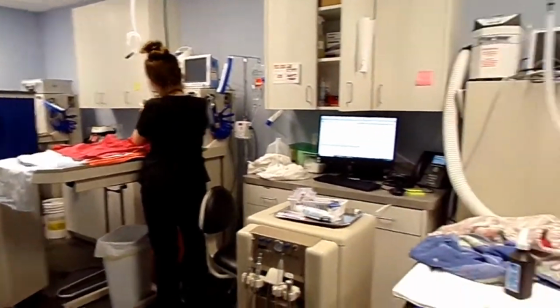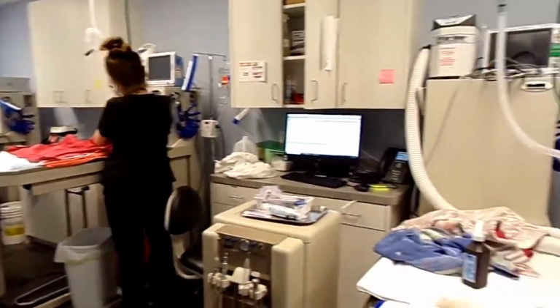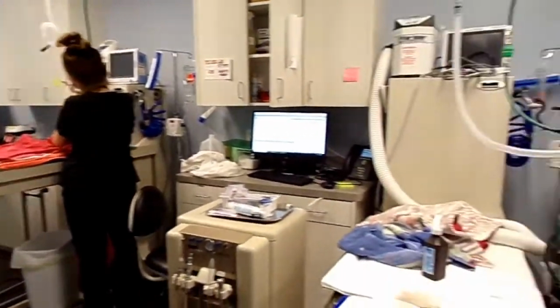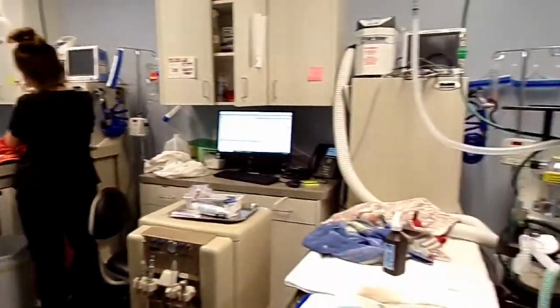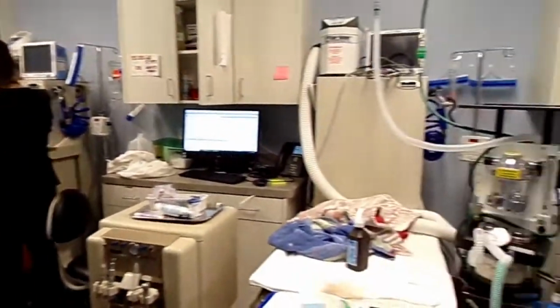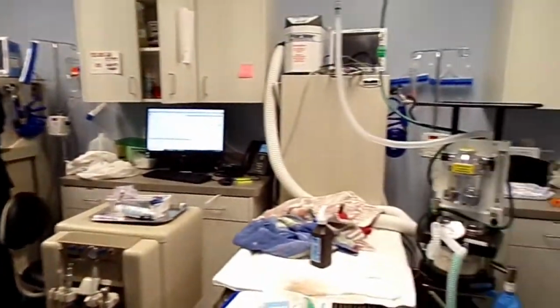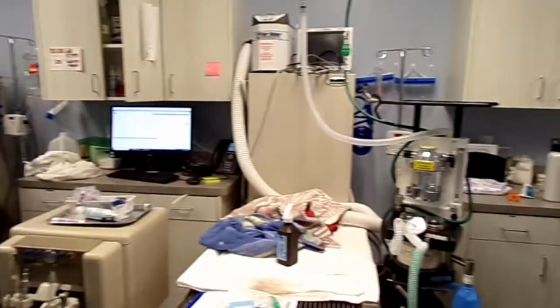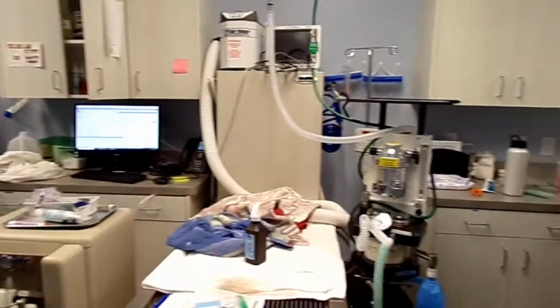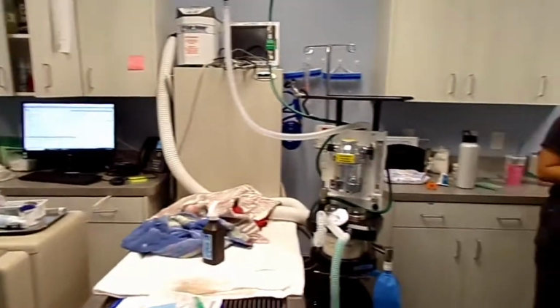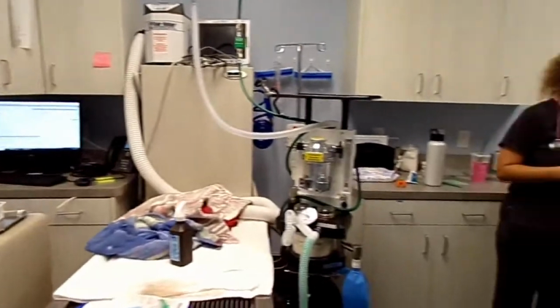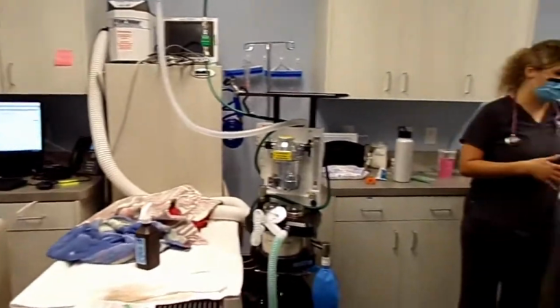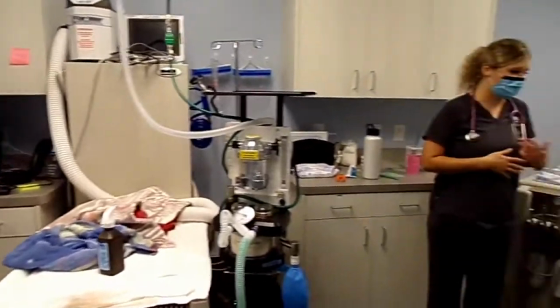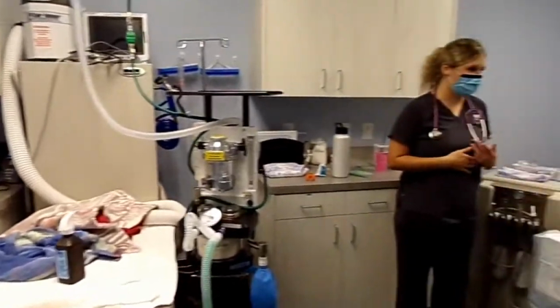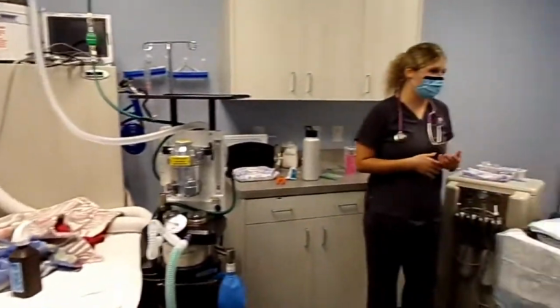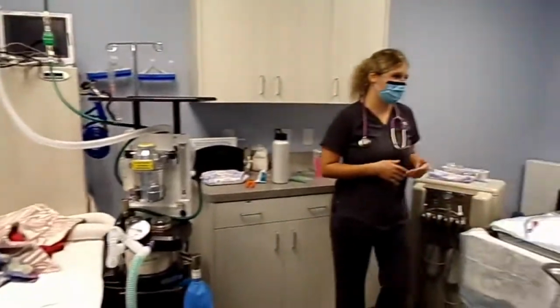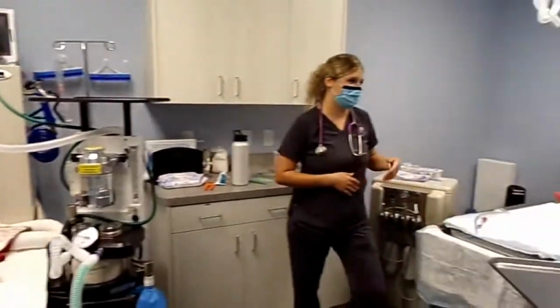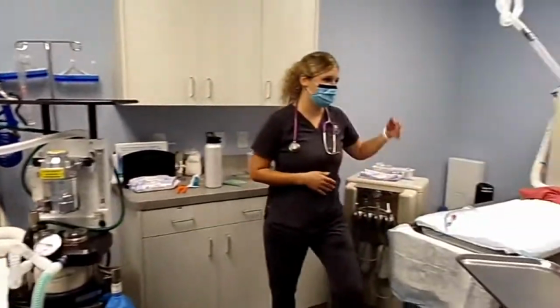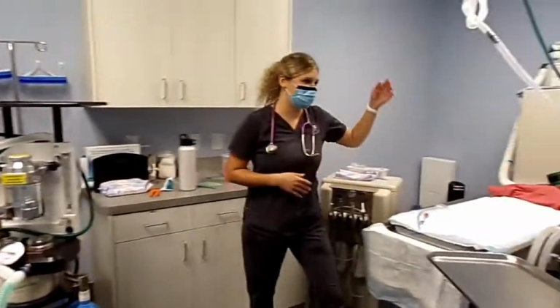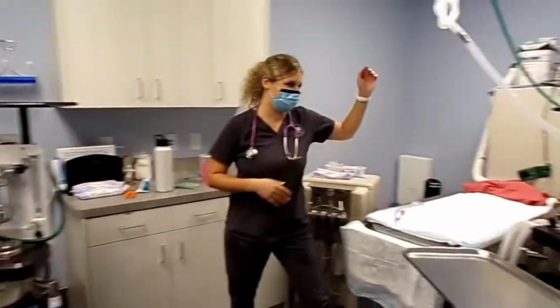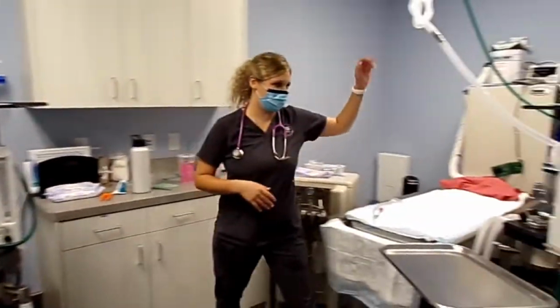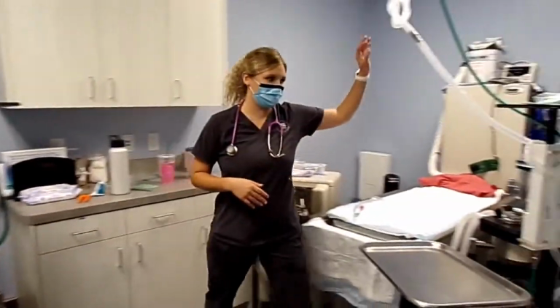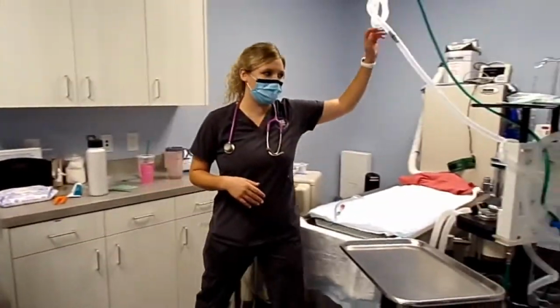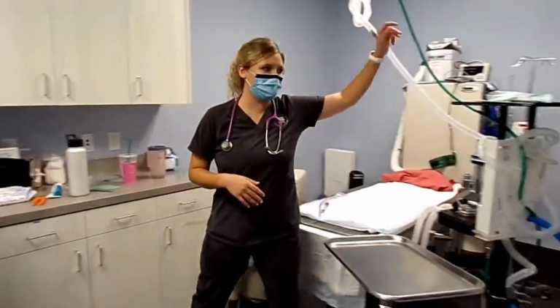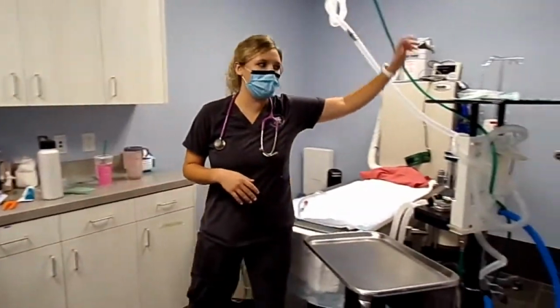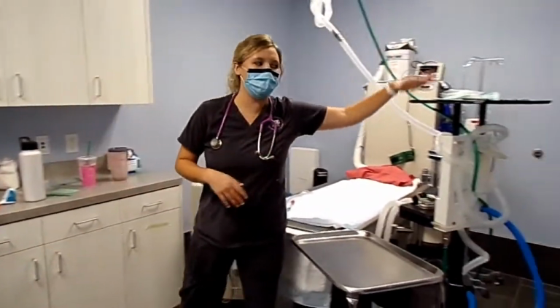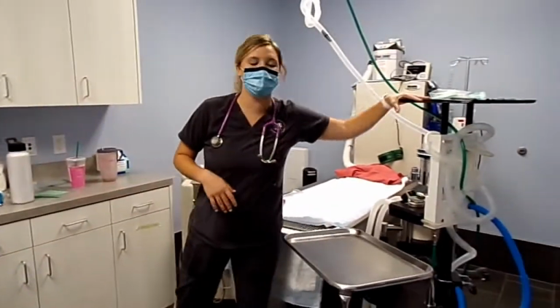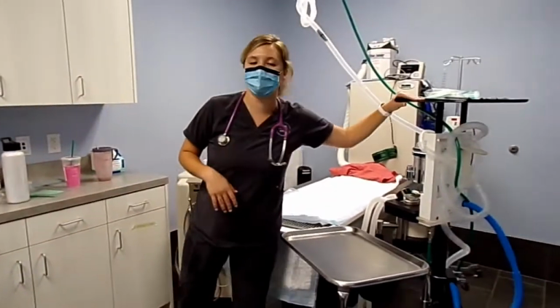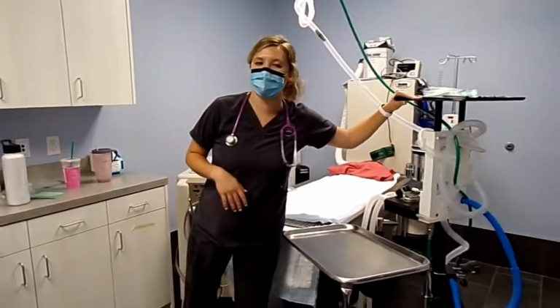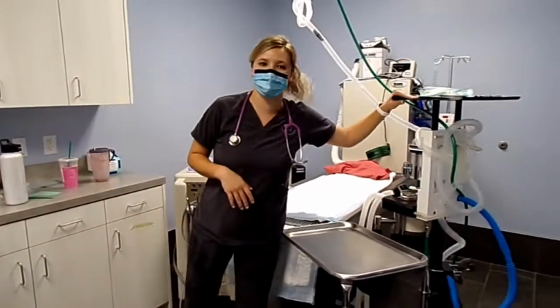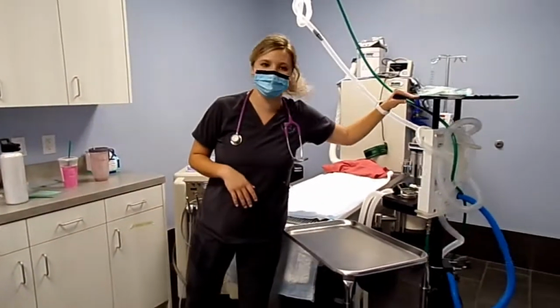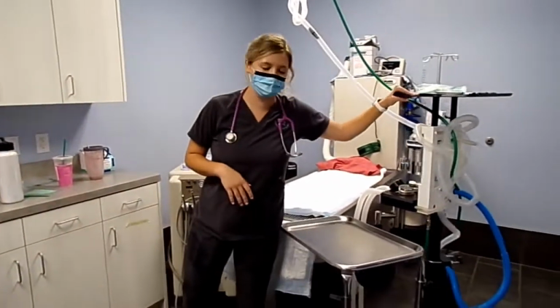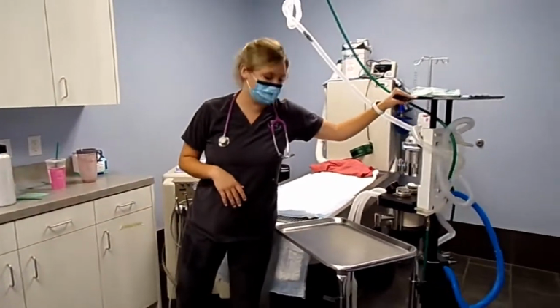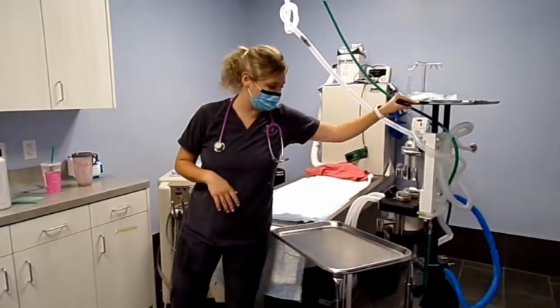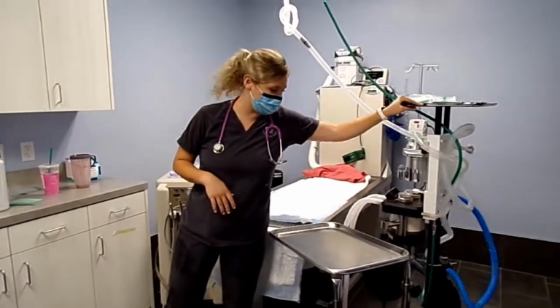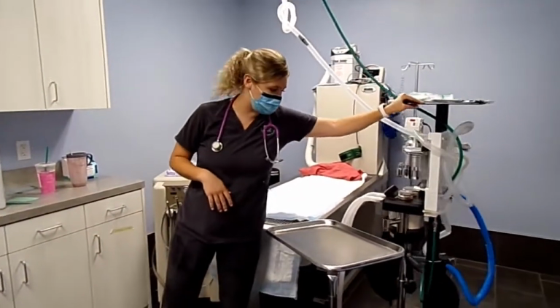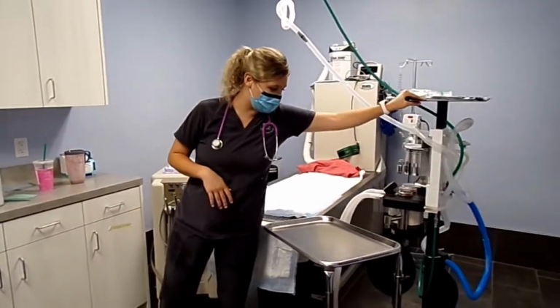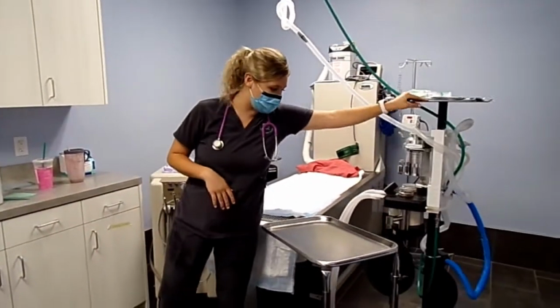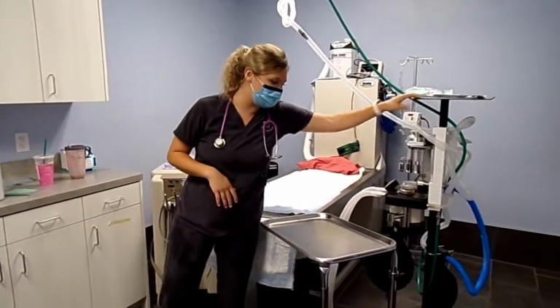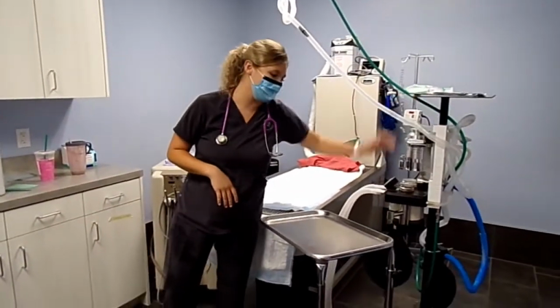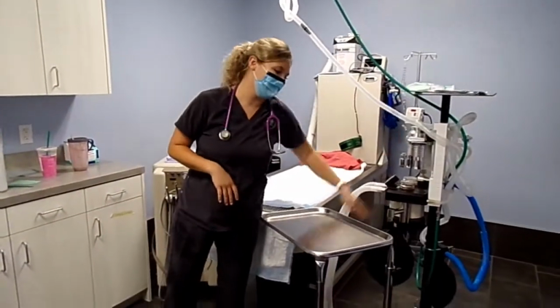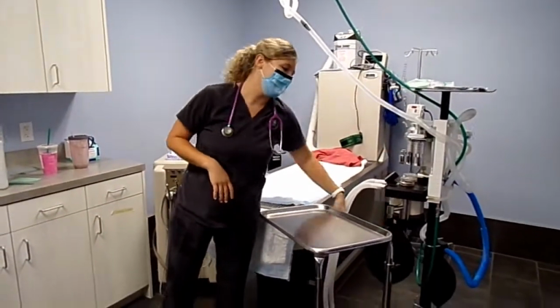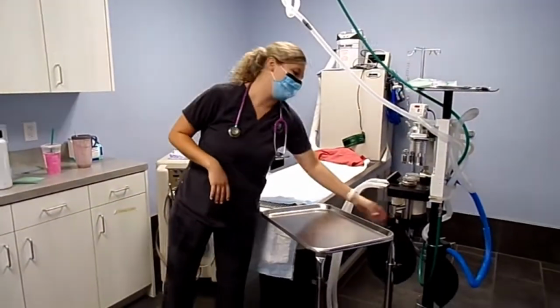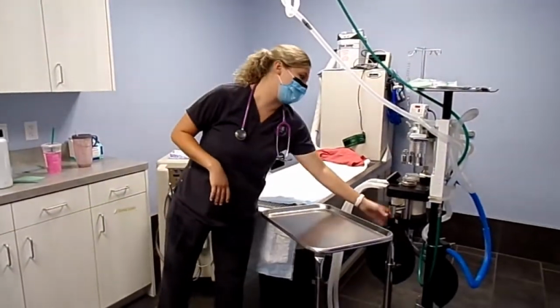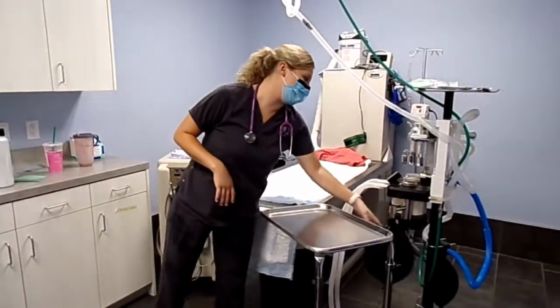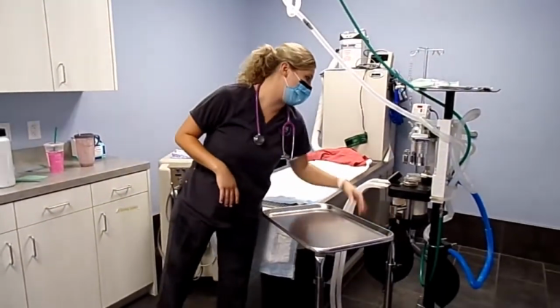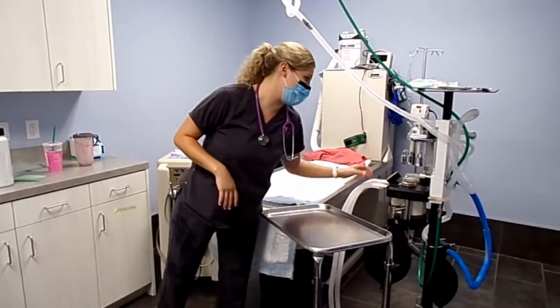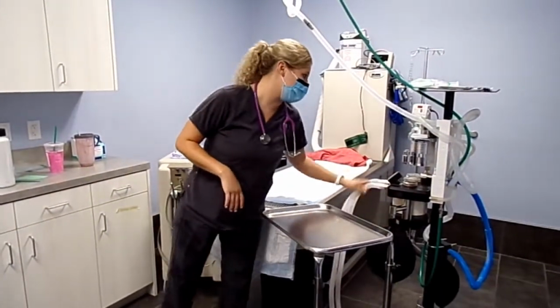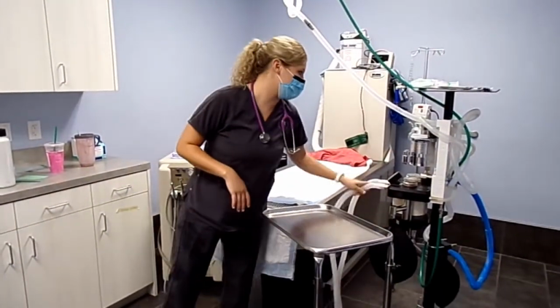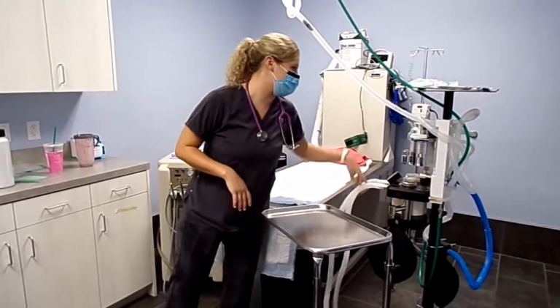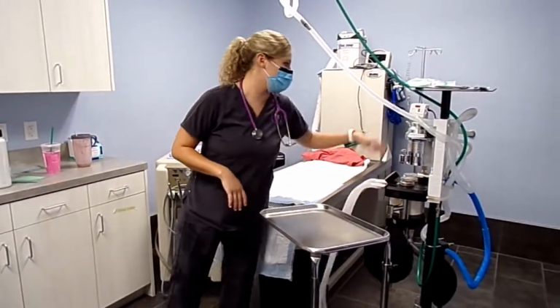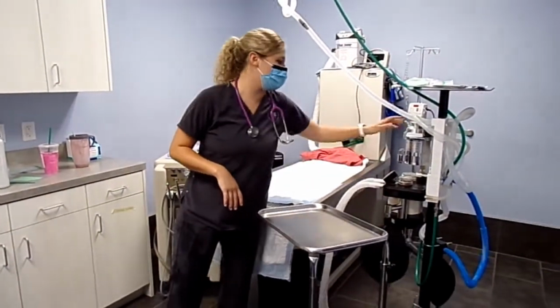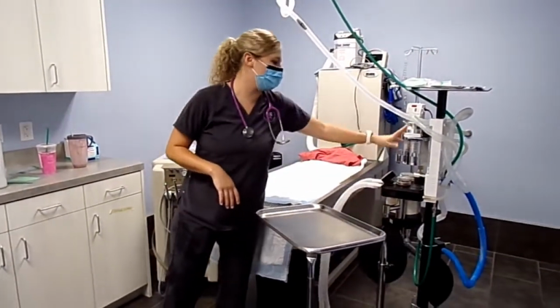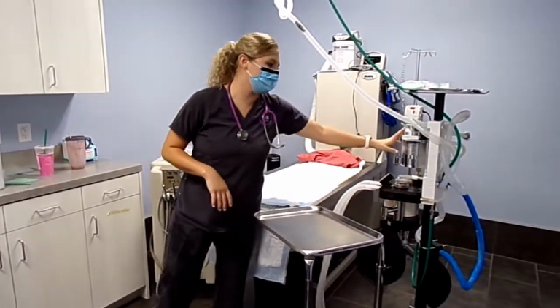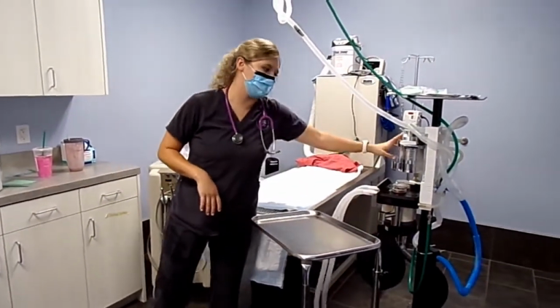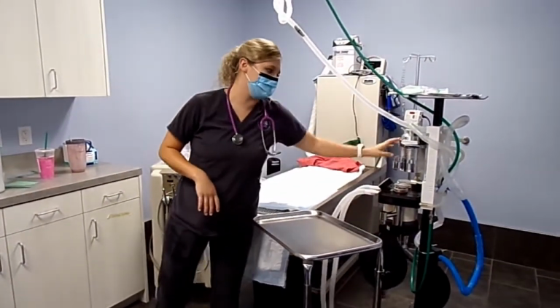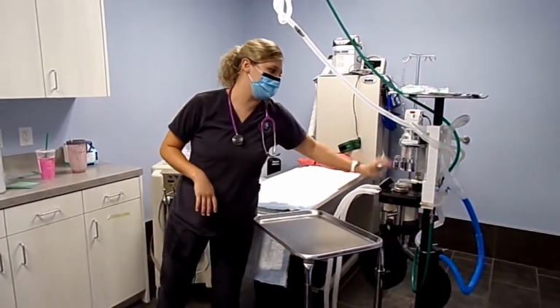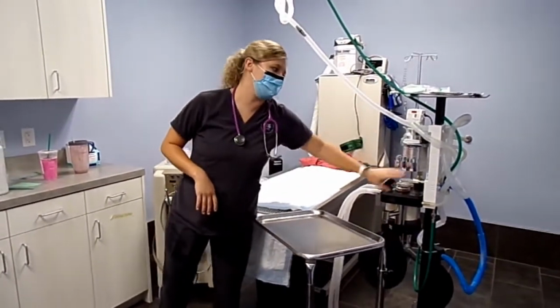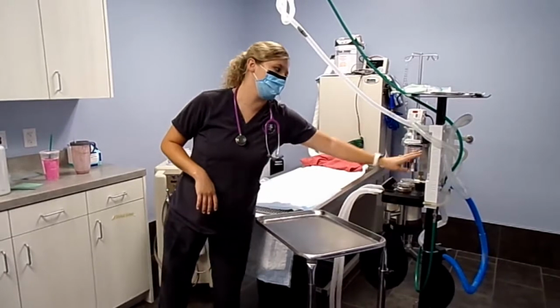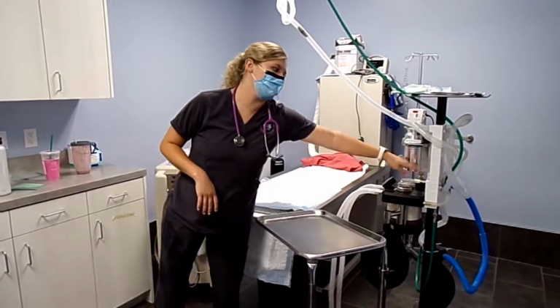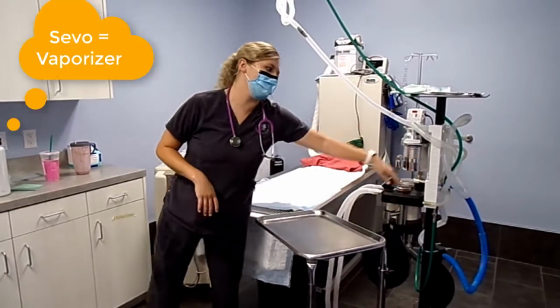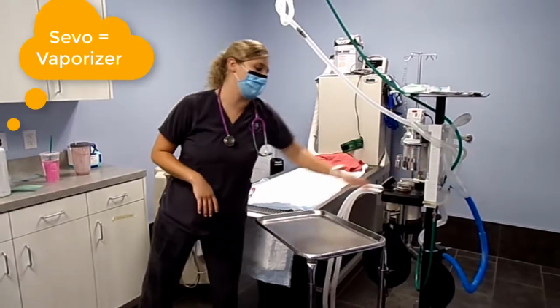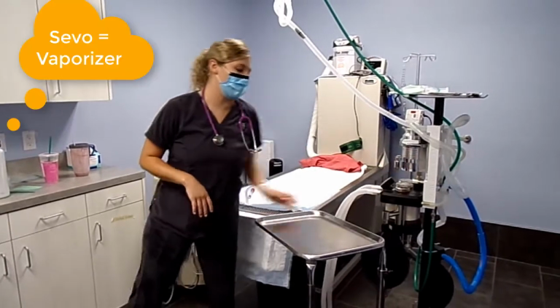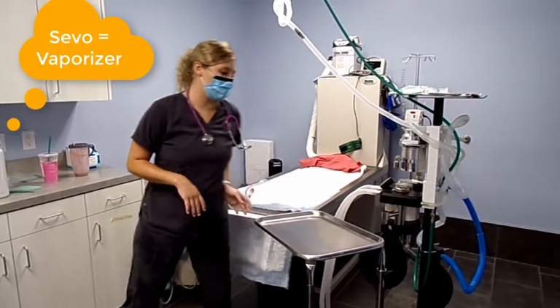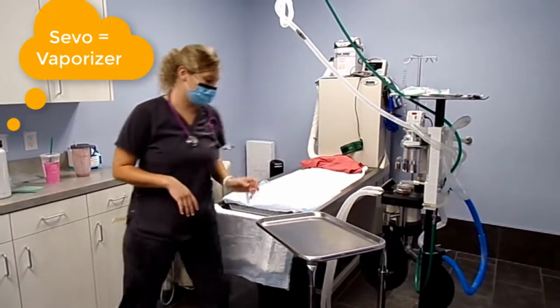I wanted to talk about our equipment. We have our anesthesia machine, we've got a bag or two, make sure it's SIBO, and we've got oxygen.